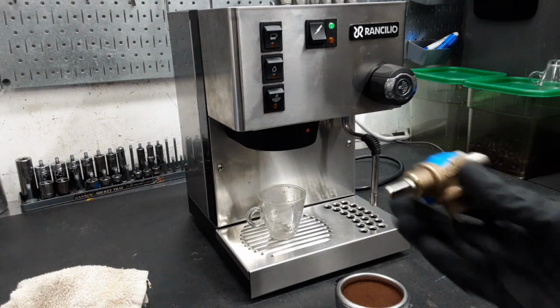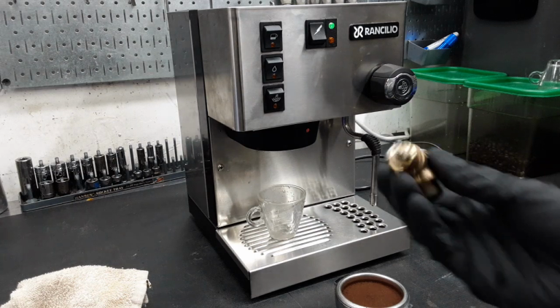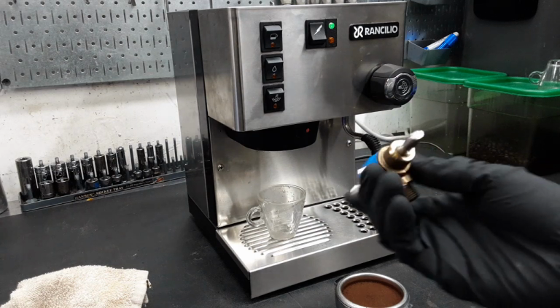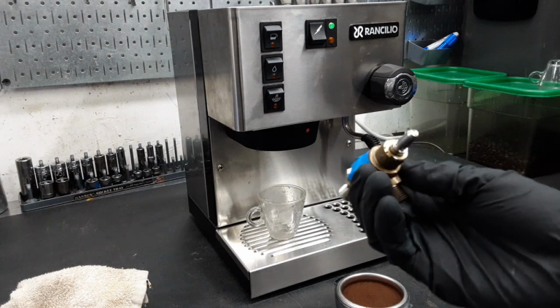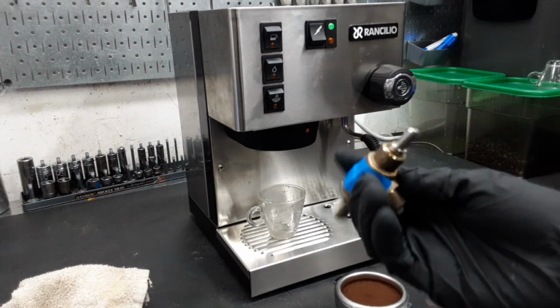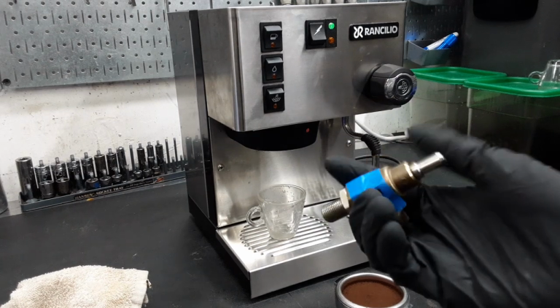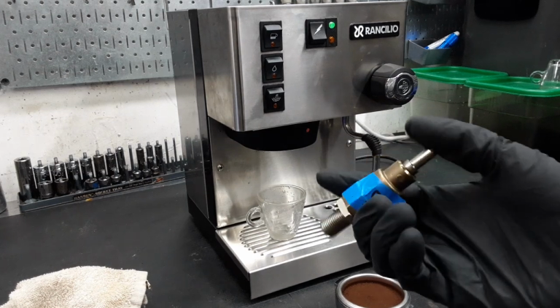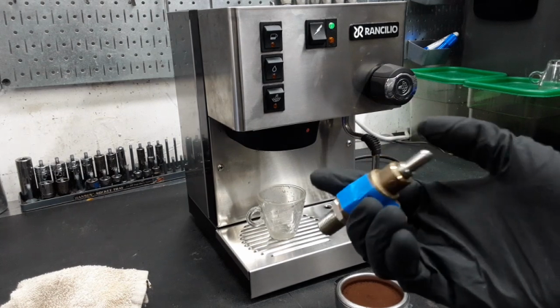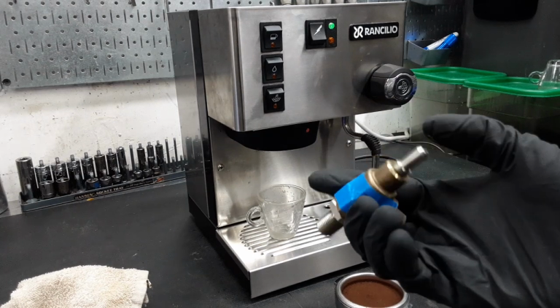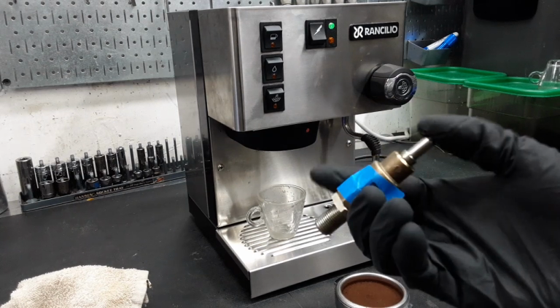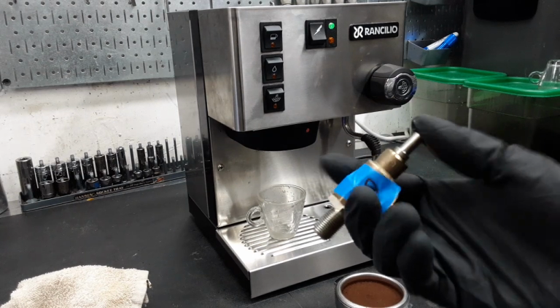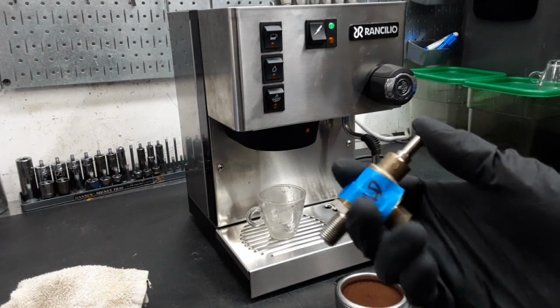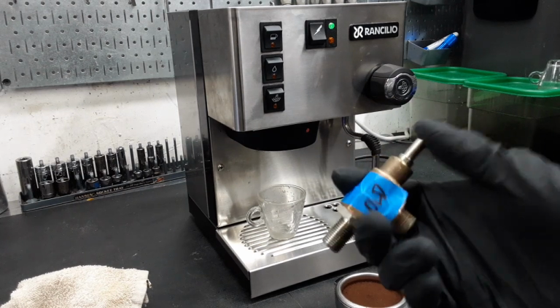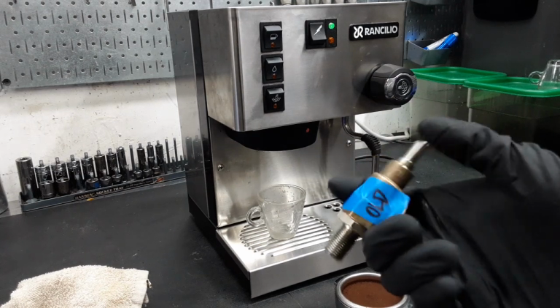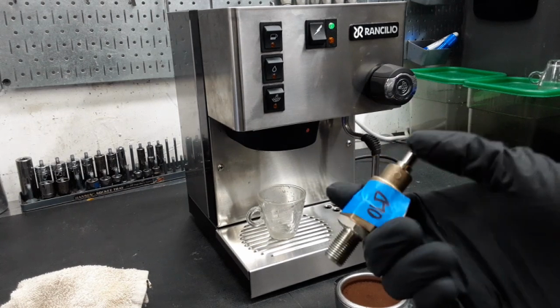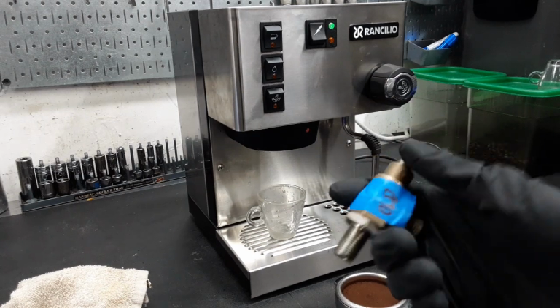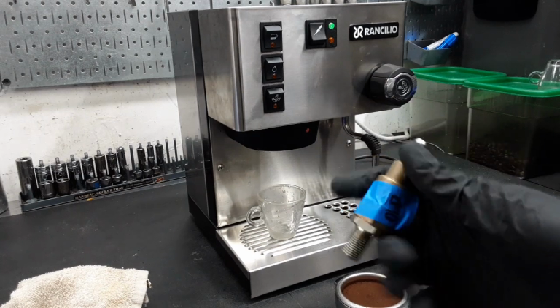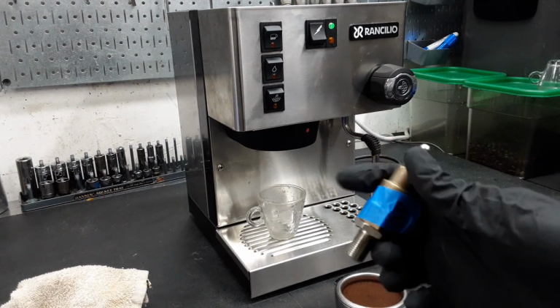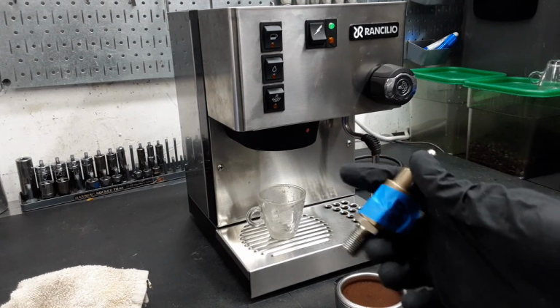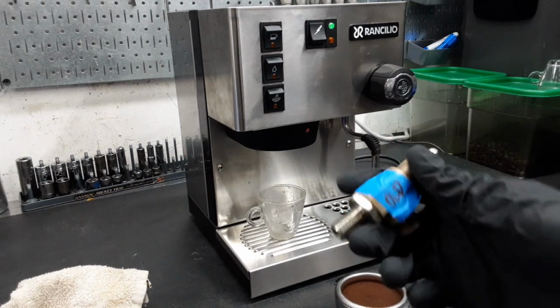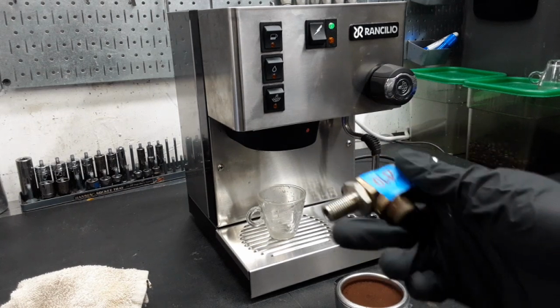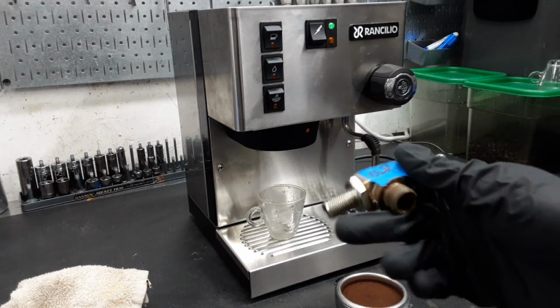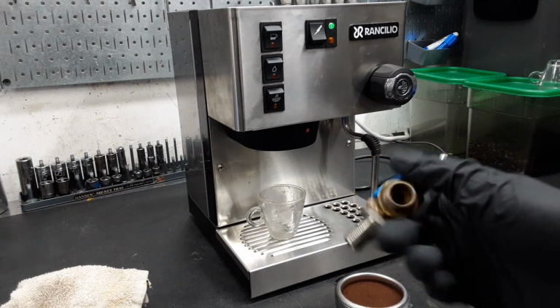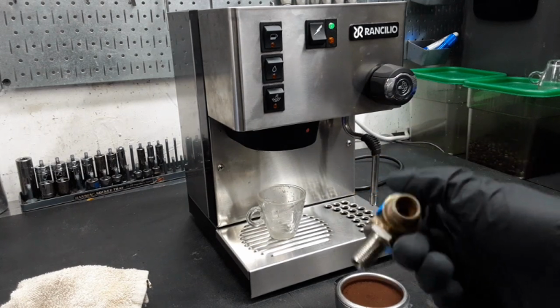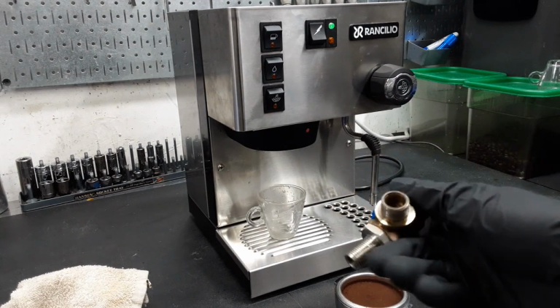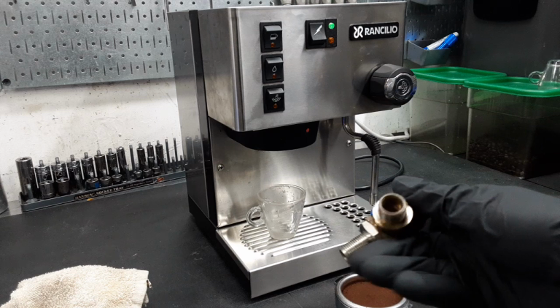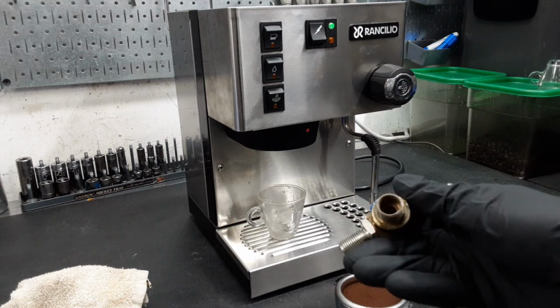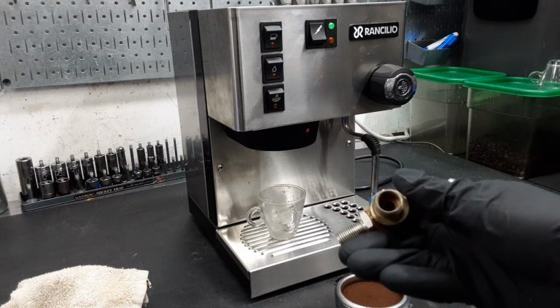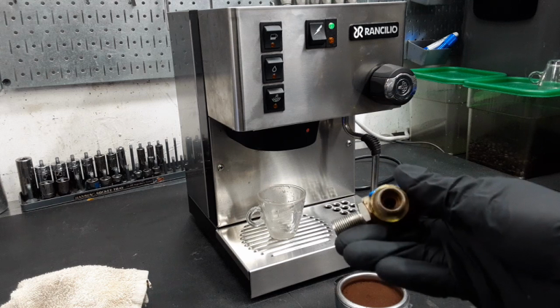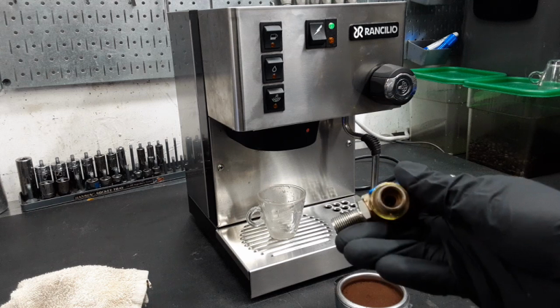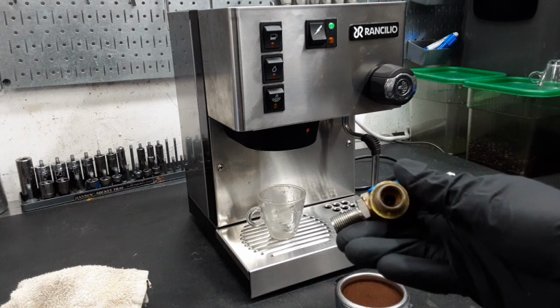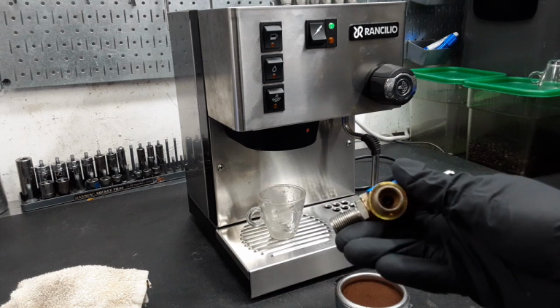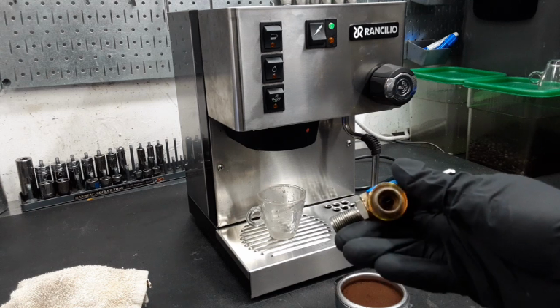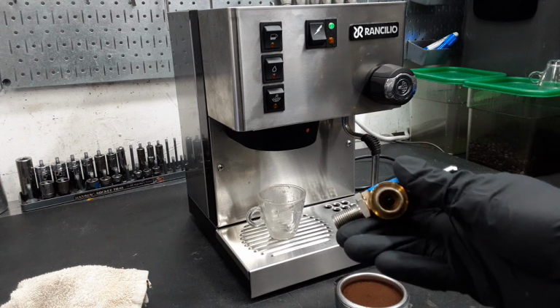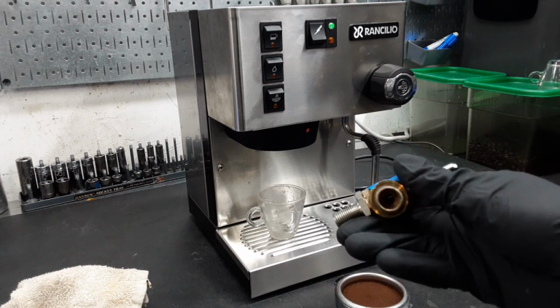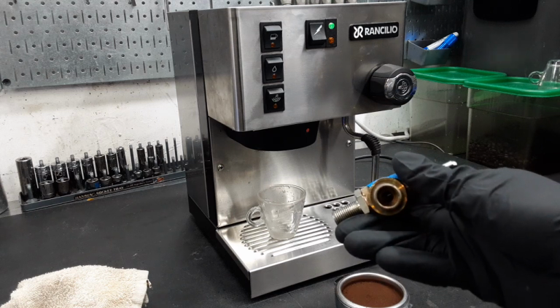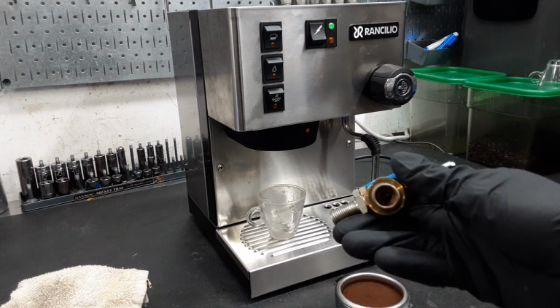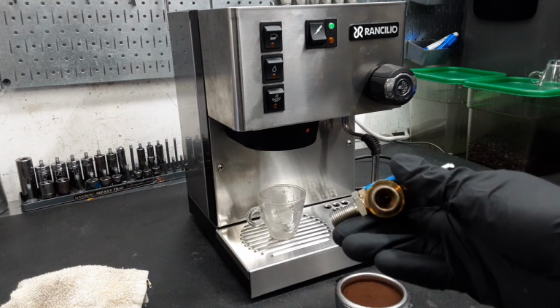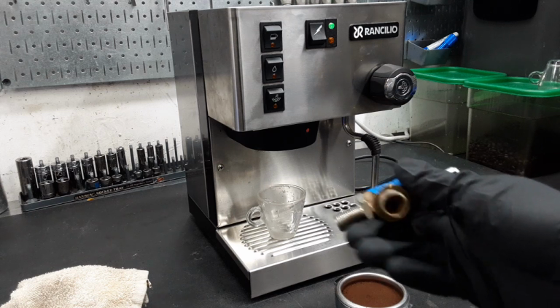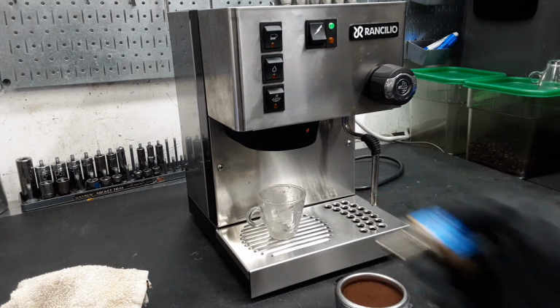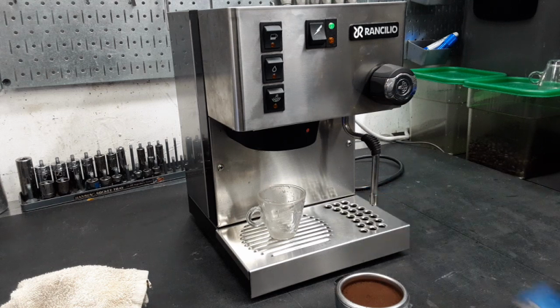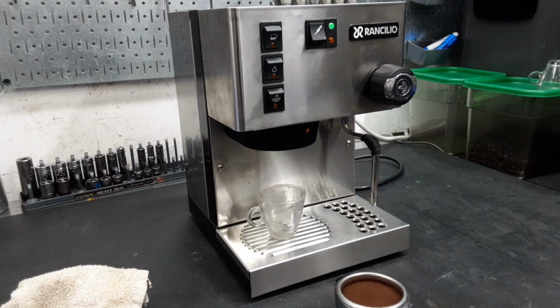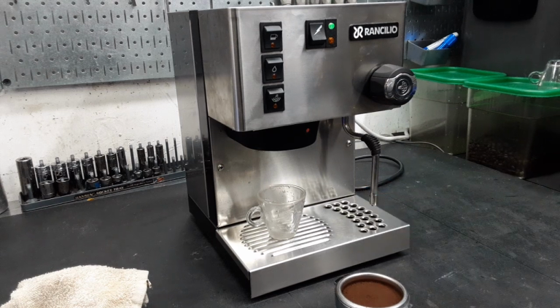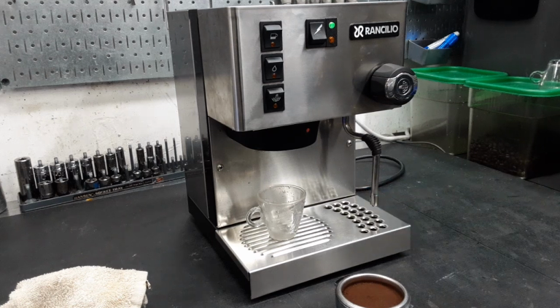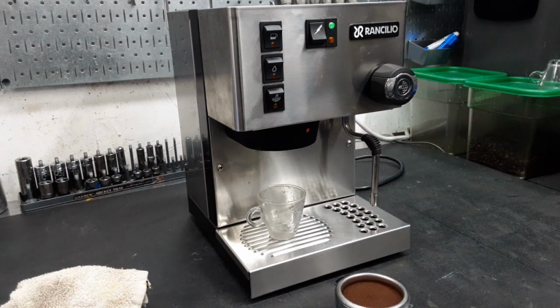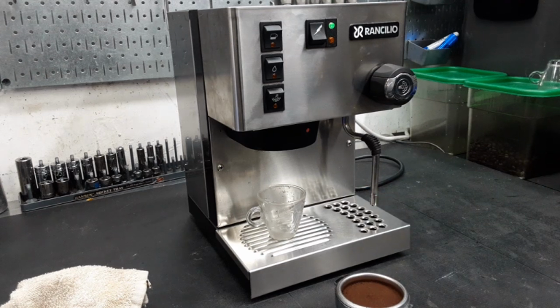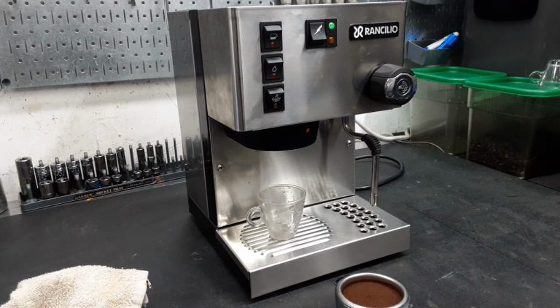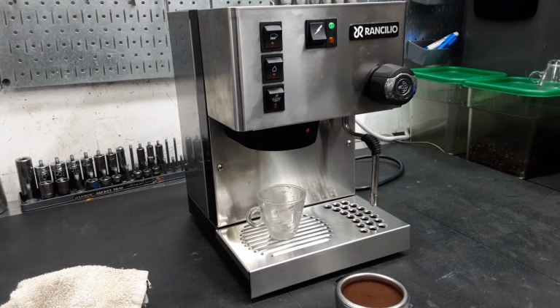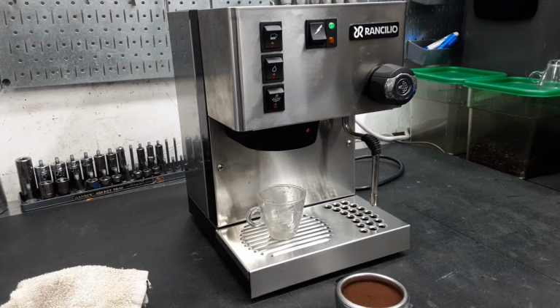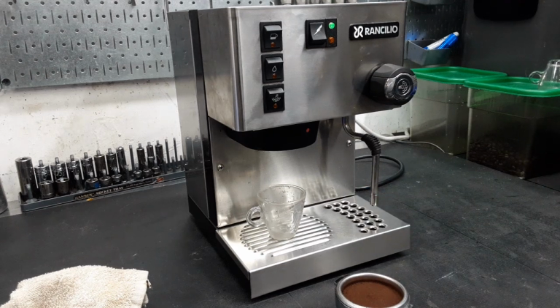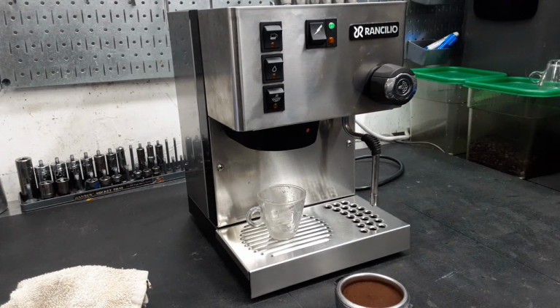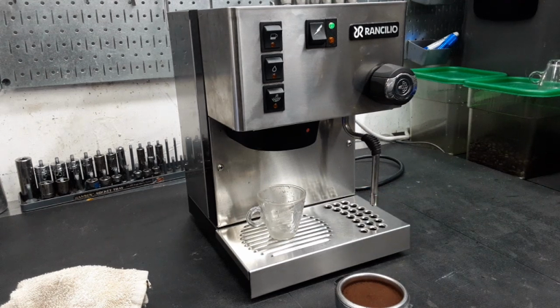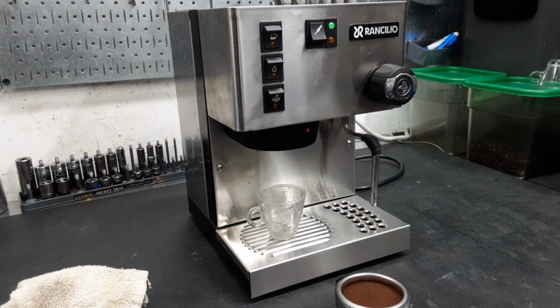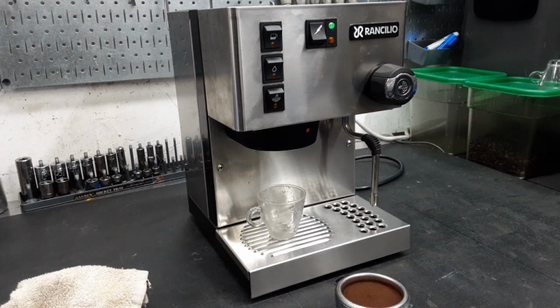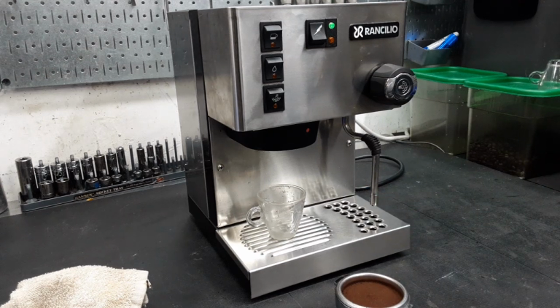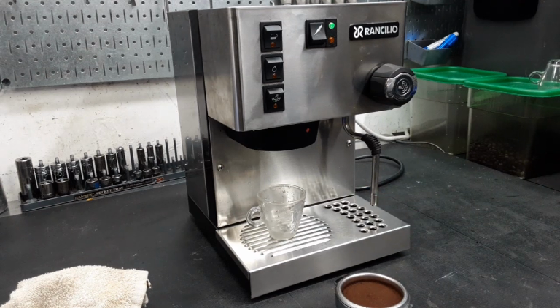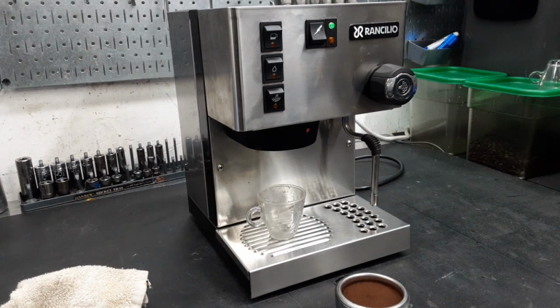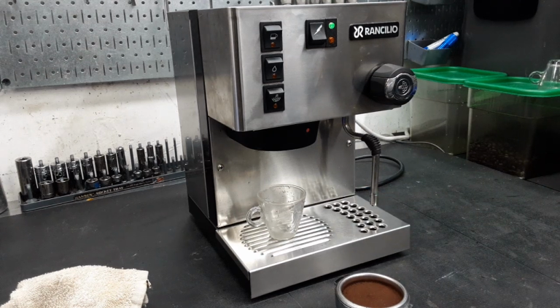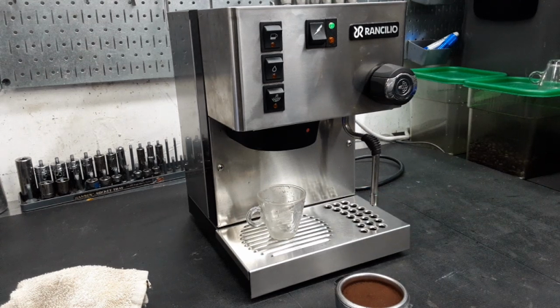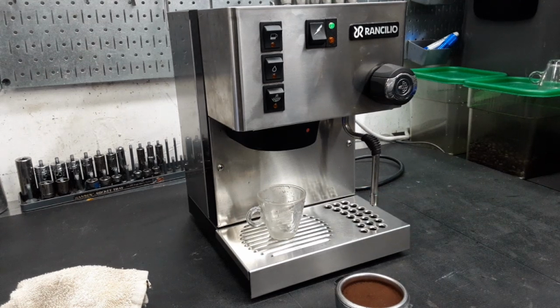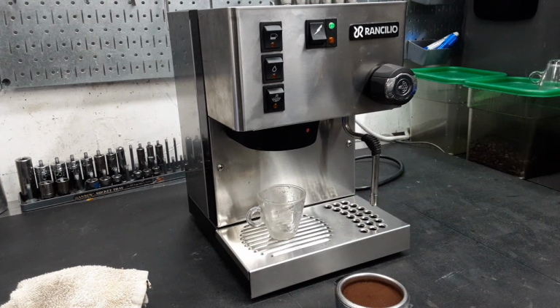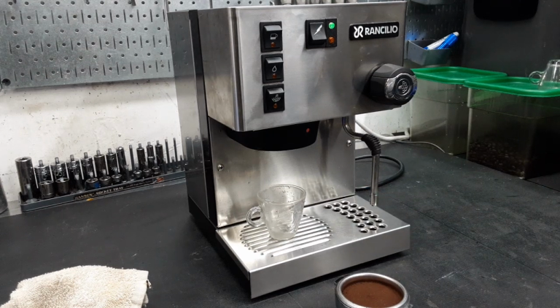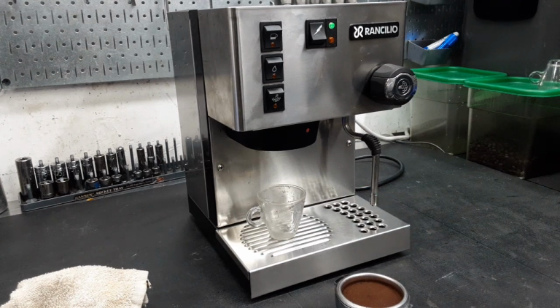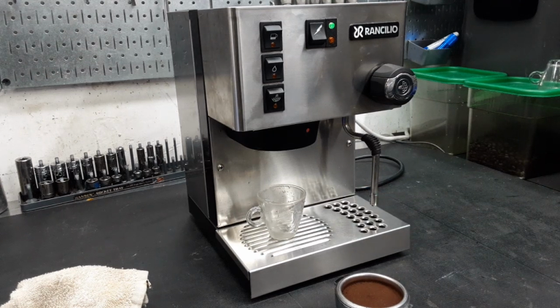Pretty much what it does is your handle will go here and you would twist it, and it'll open the bottom which will release steam through your steam wand. We also put thermal paste on your stats located right here.